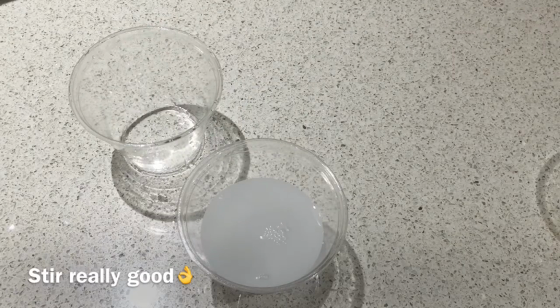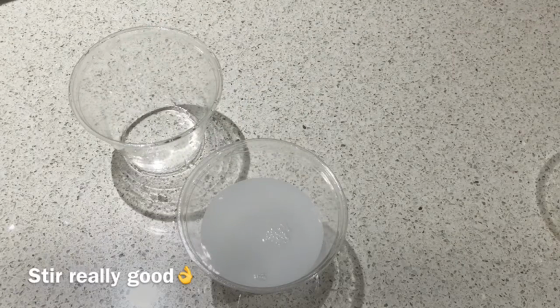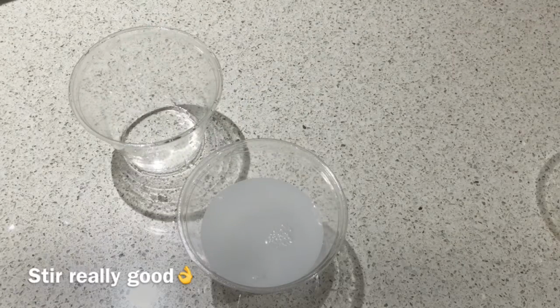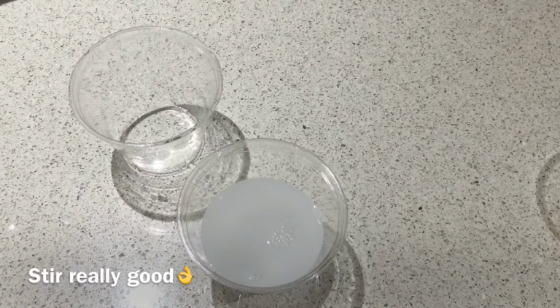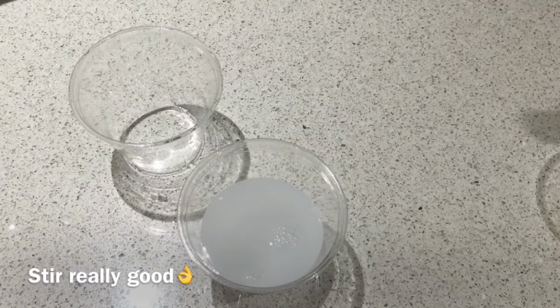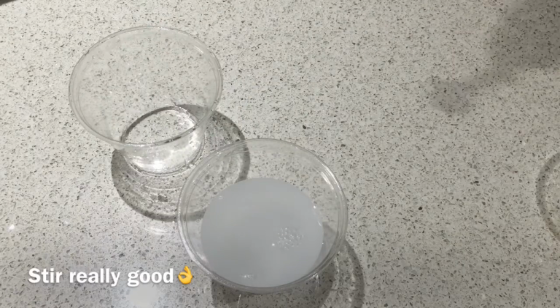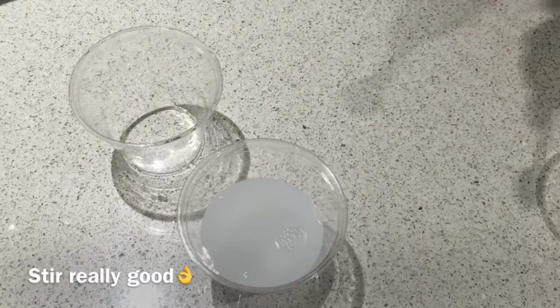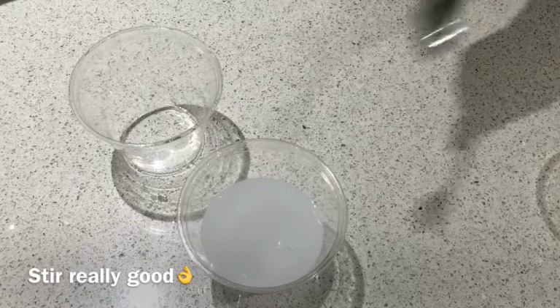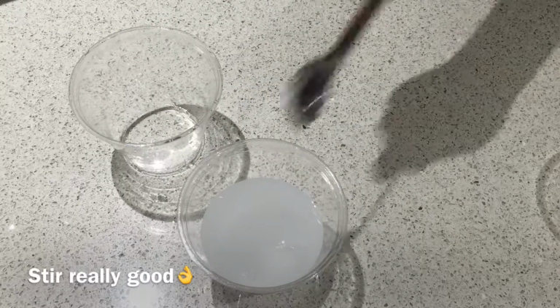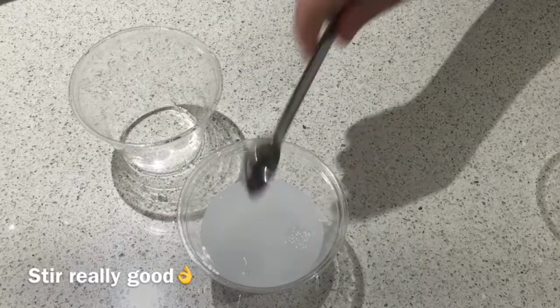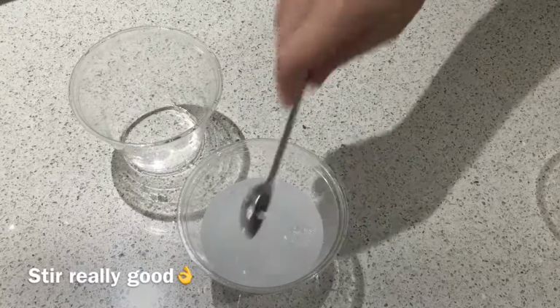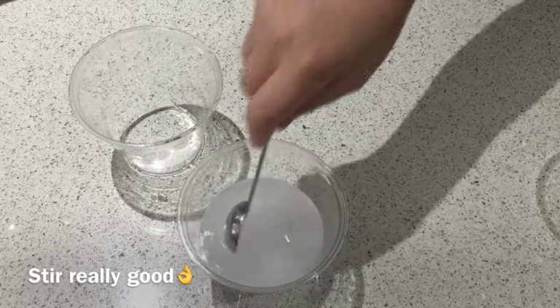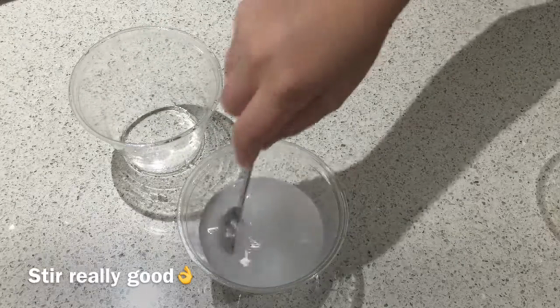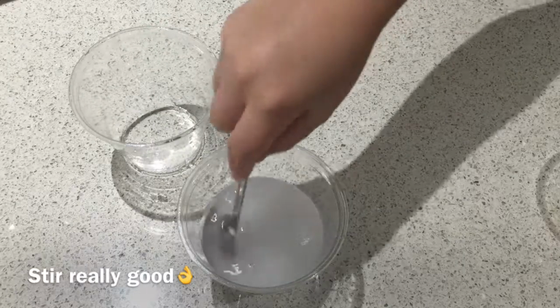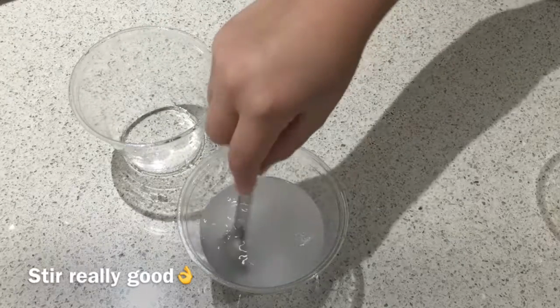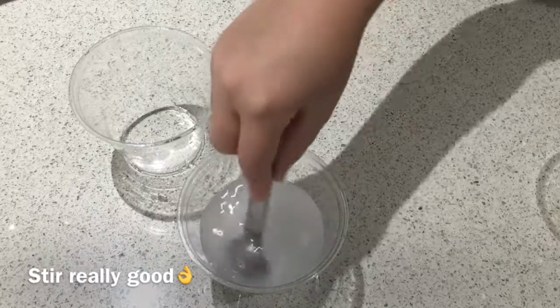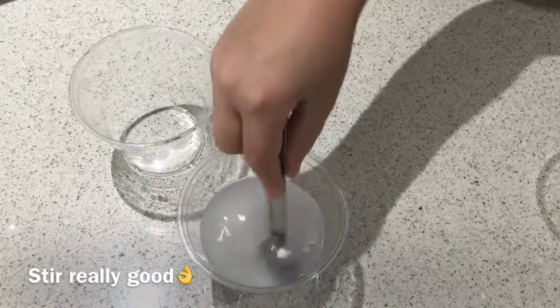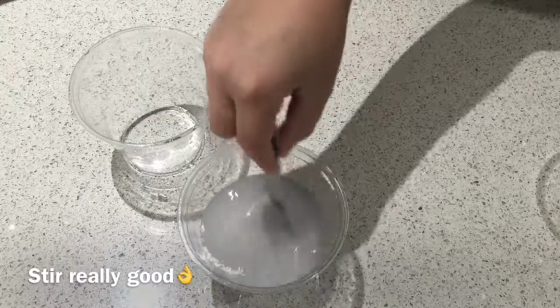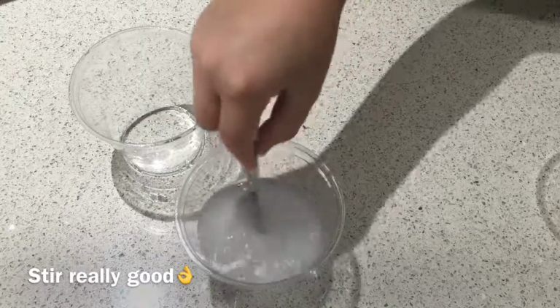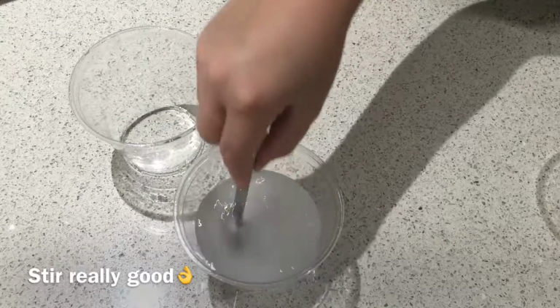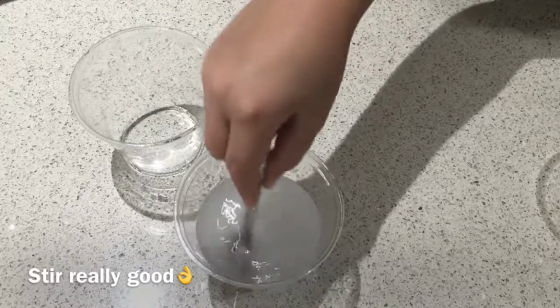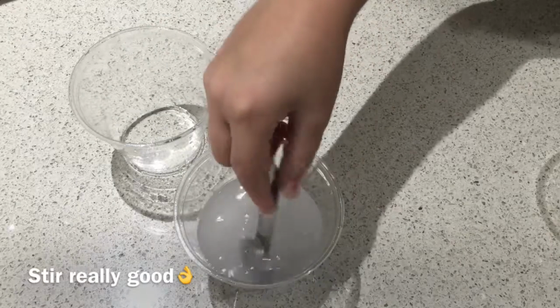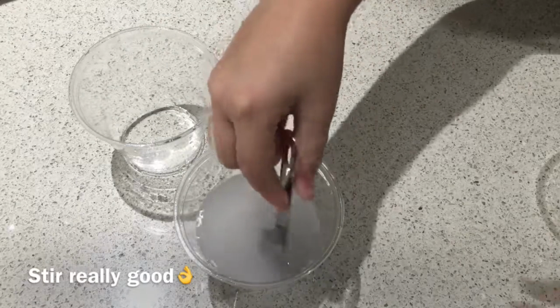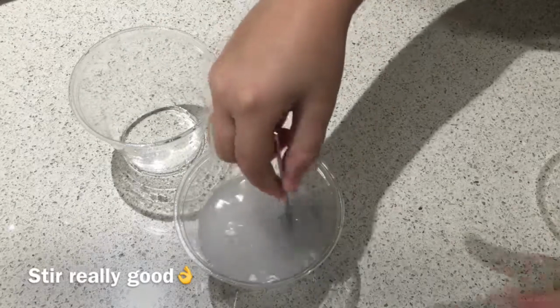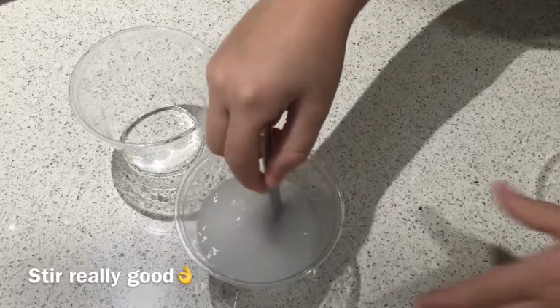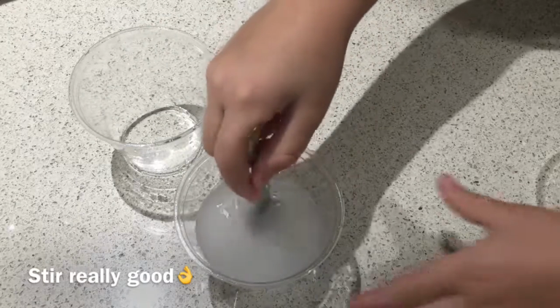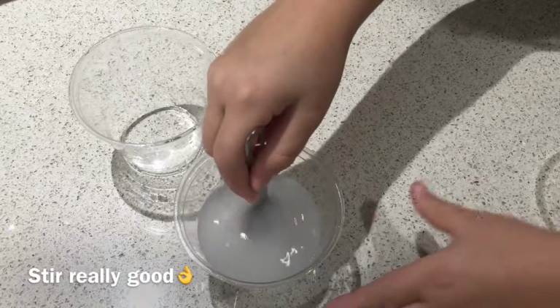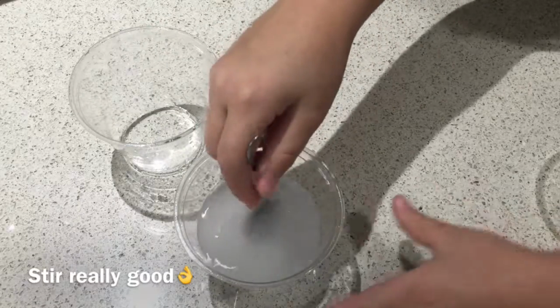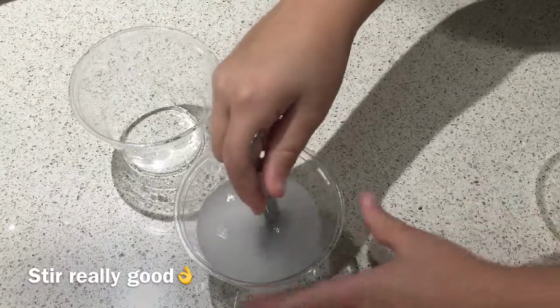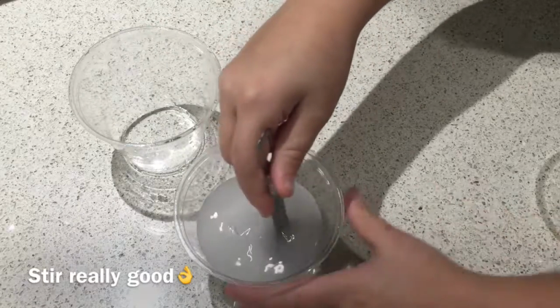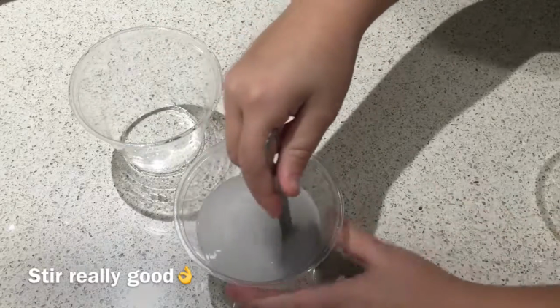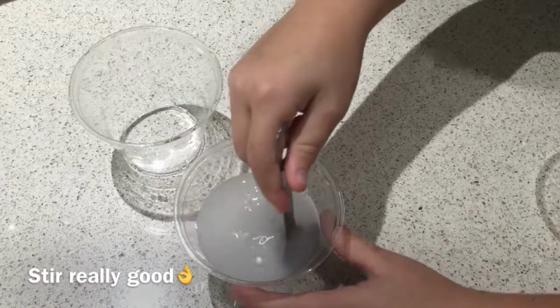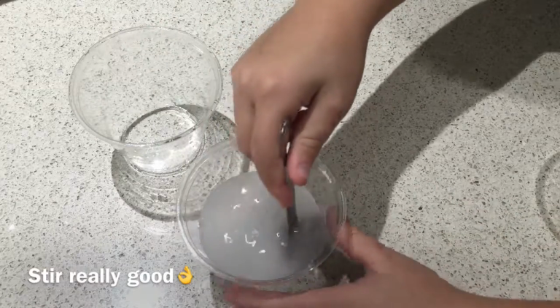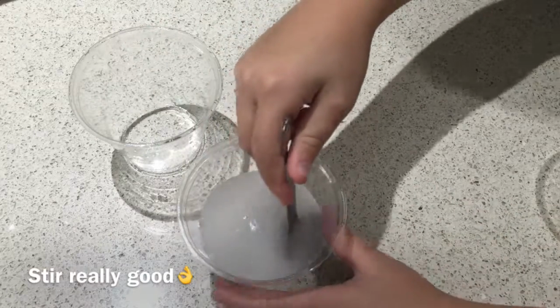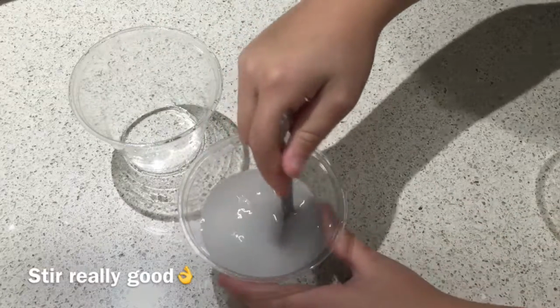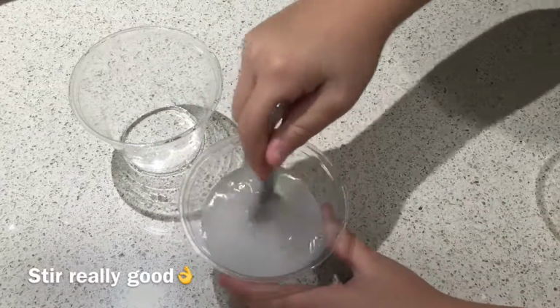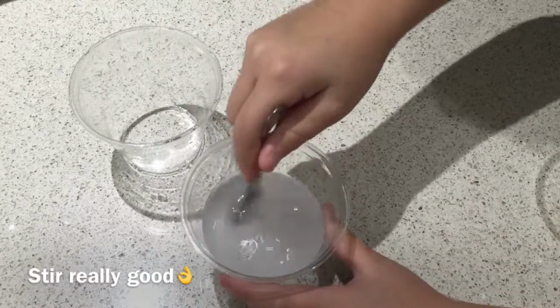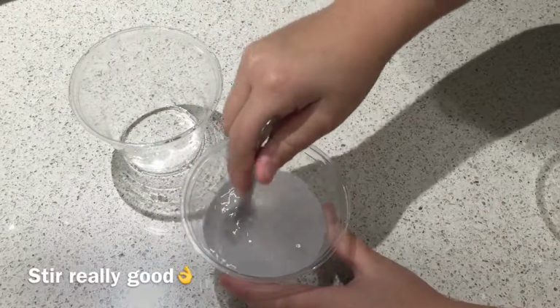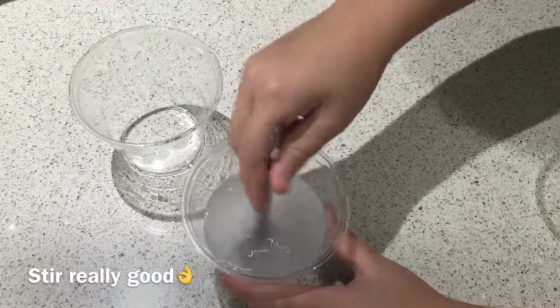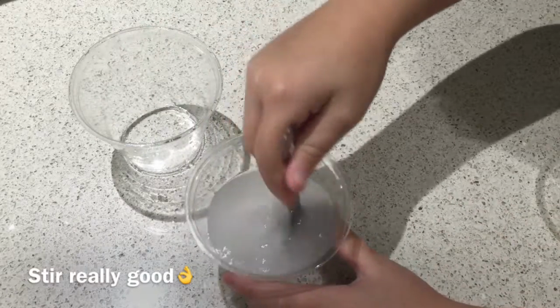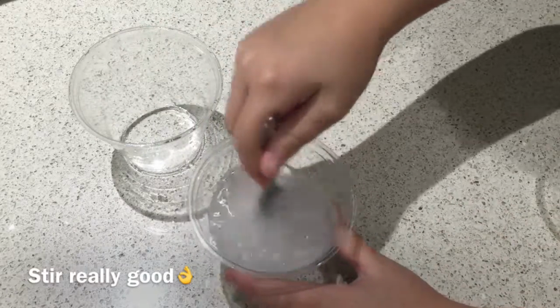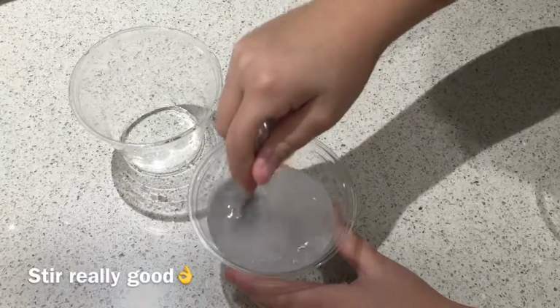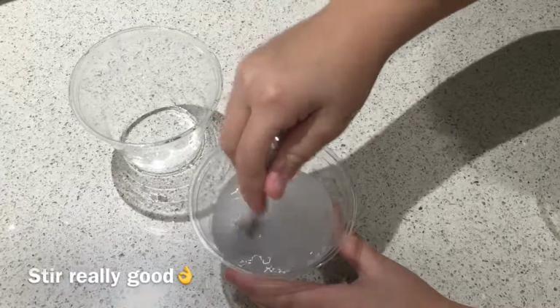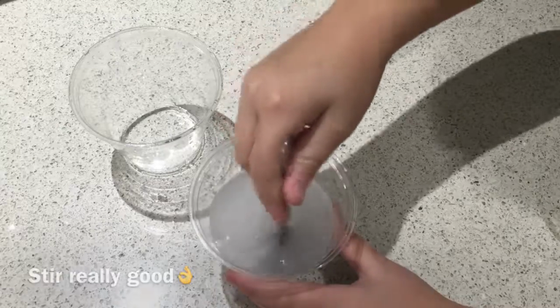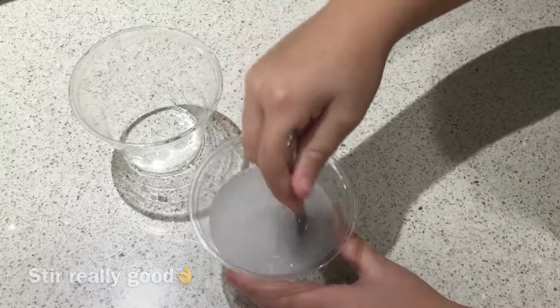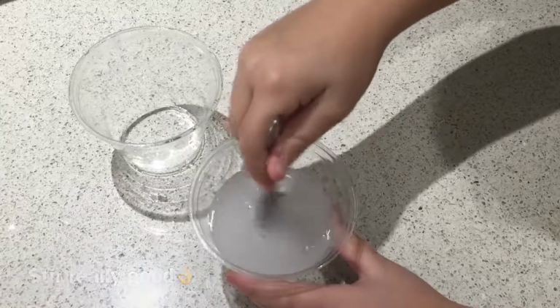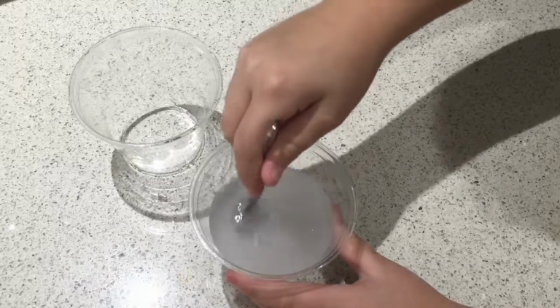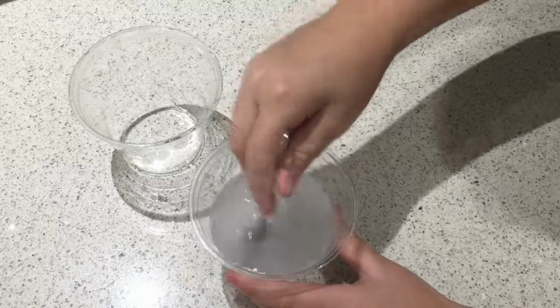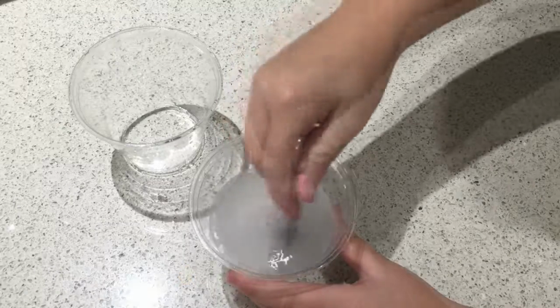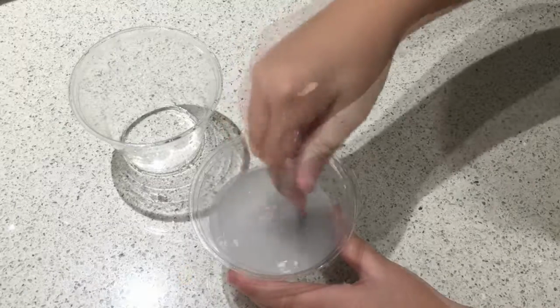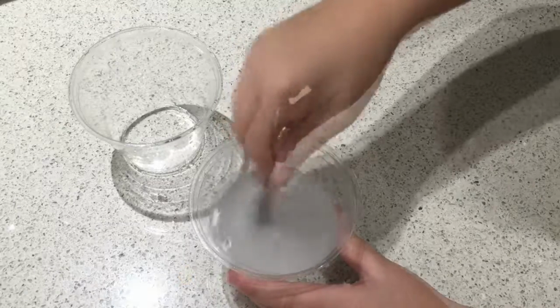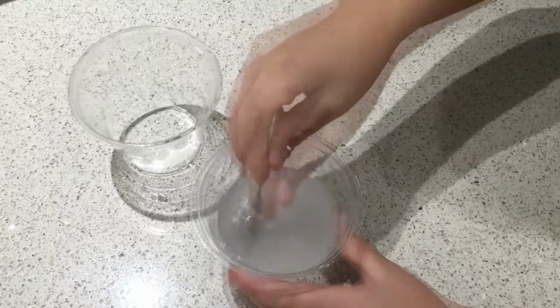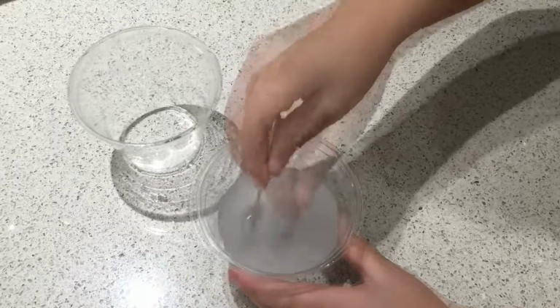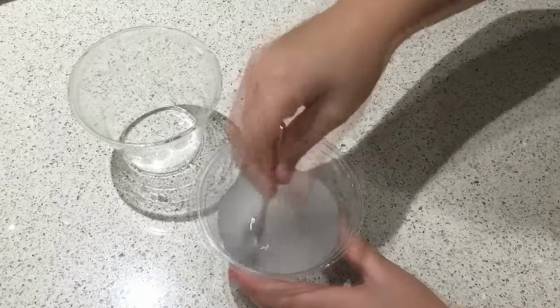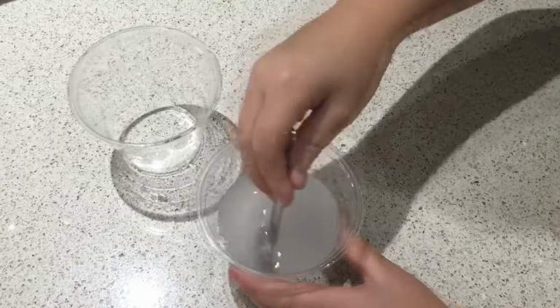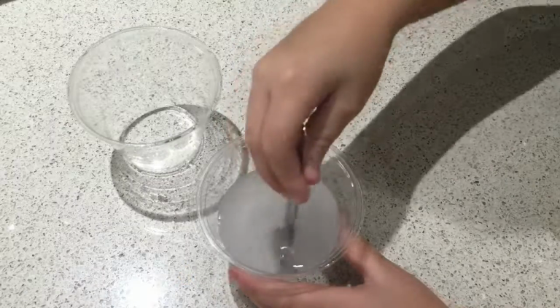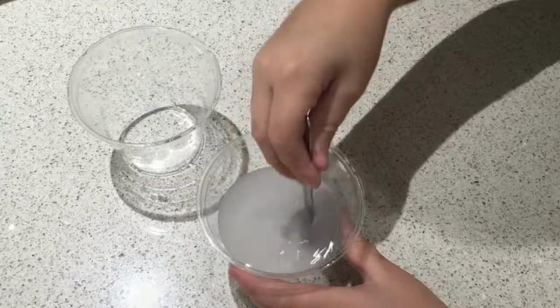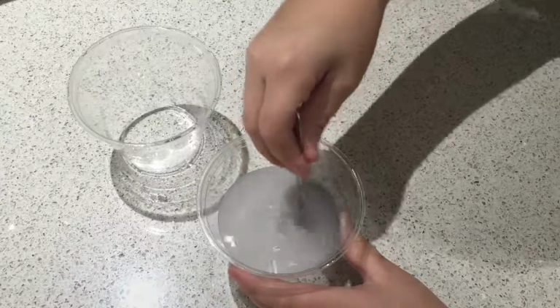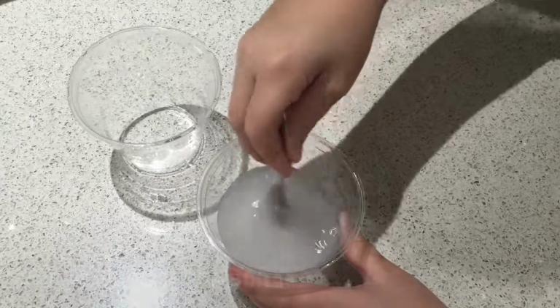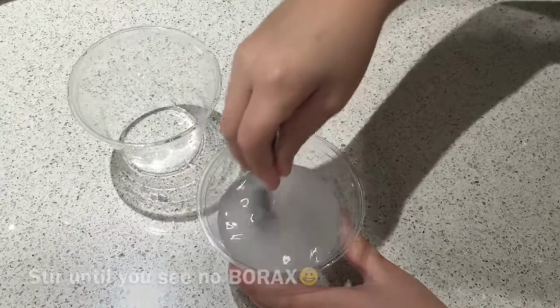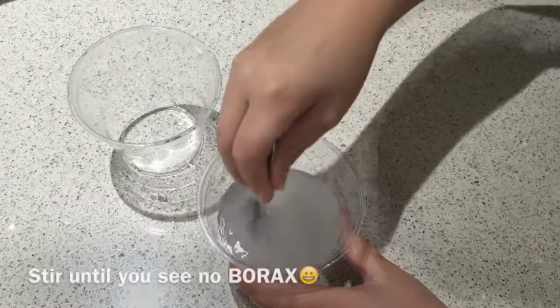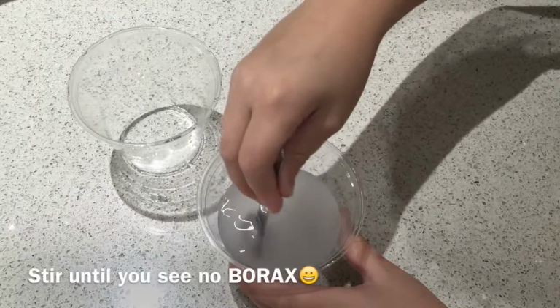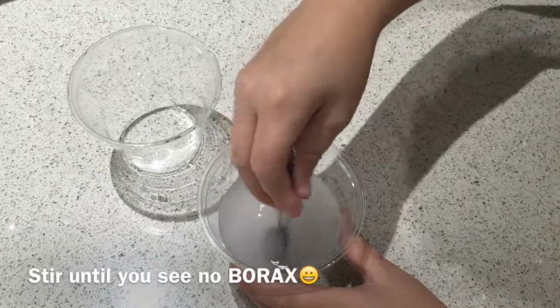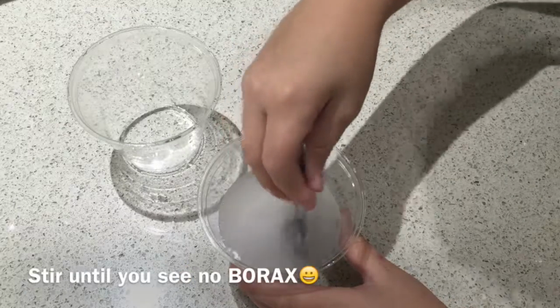And then you mix it. Mix it until you have no more chunks.